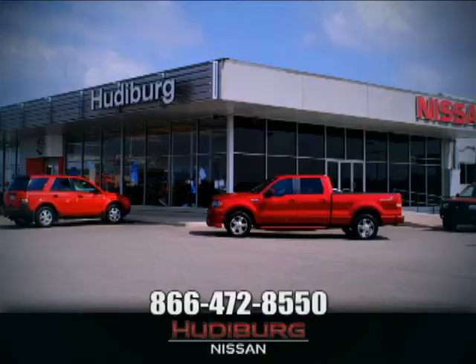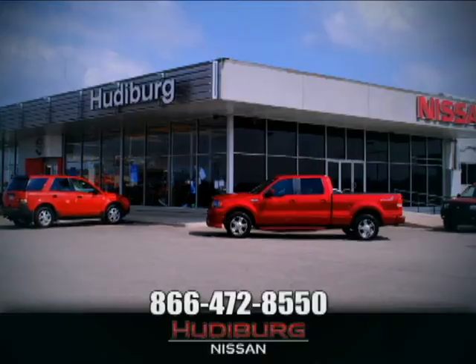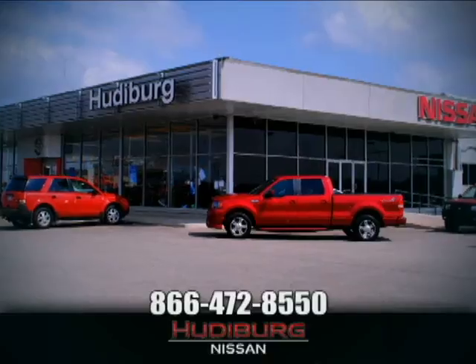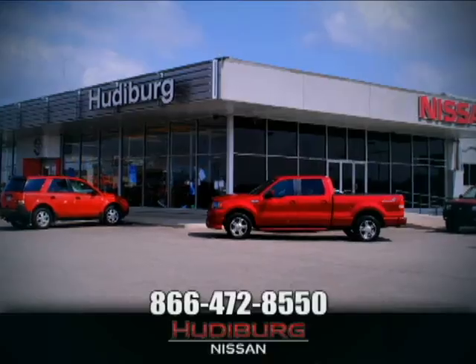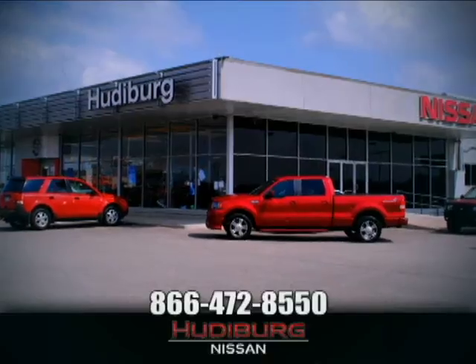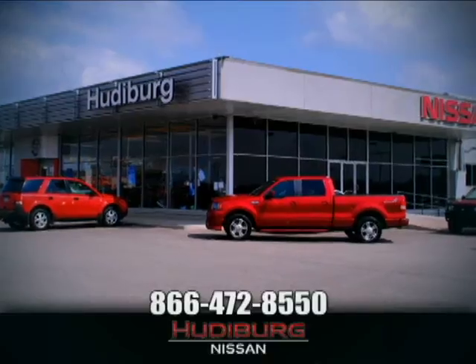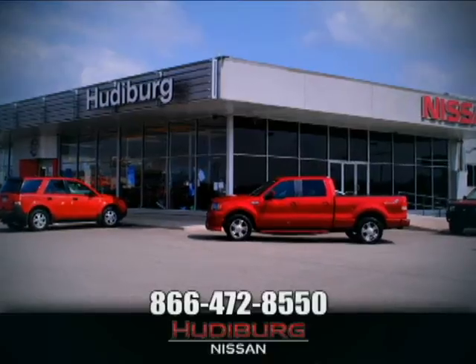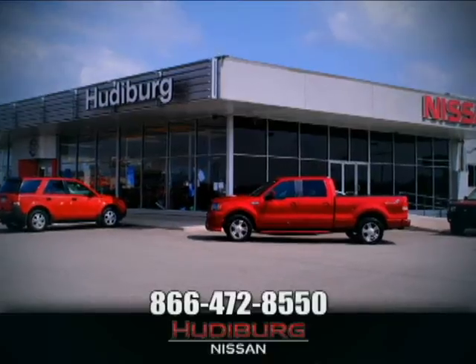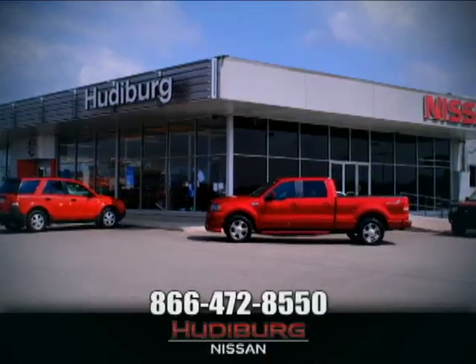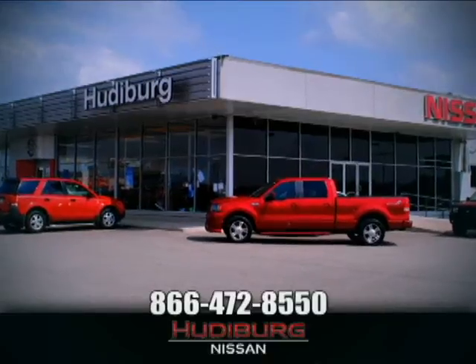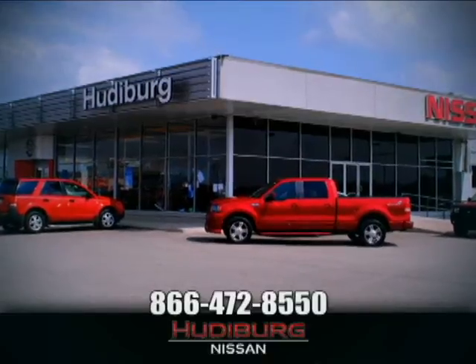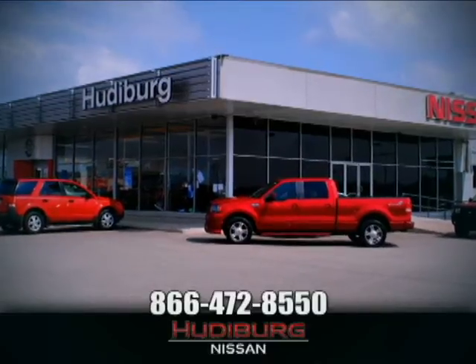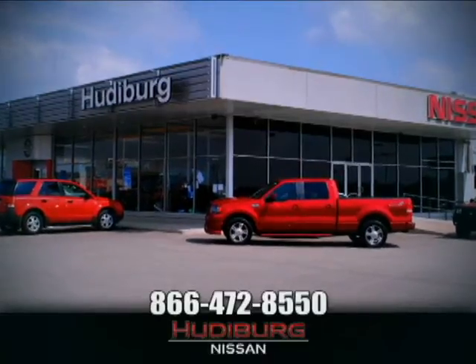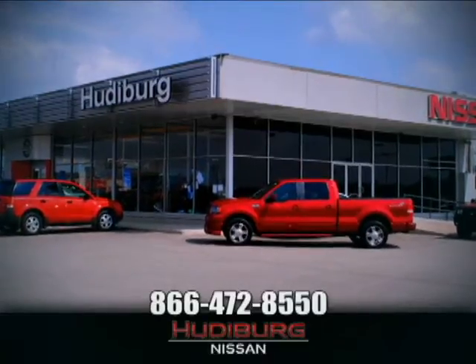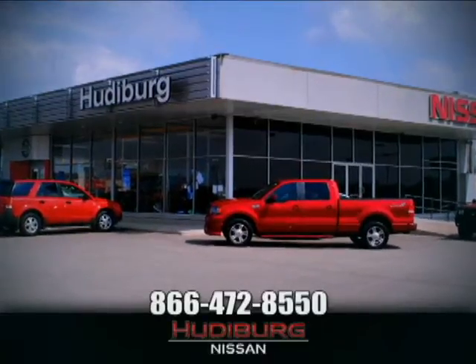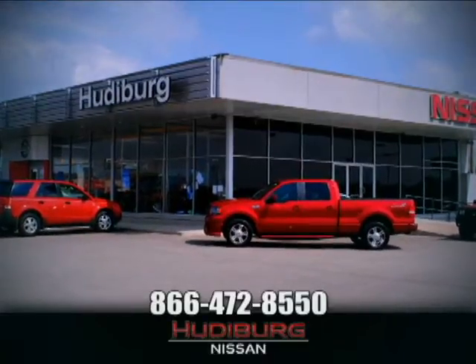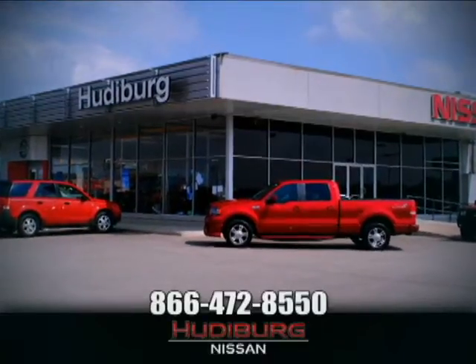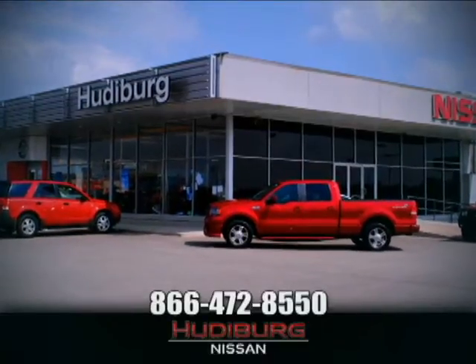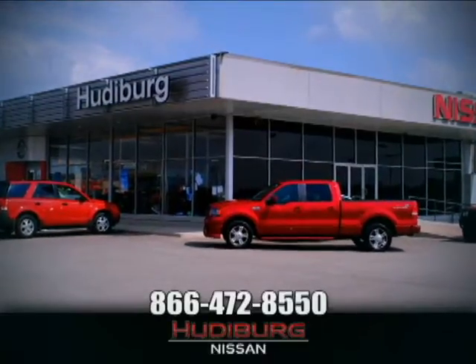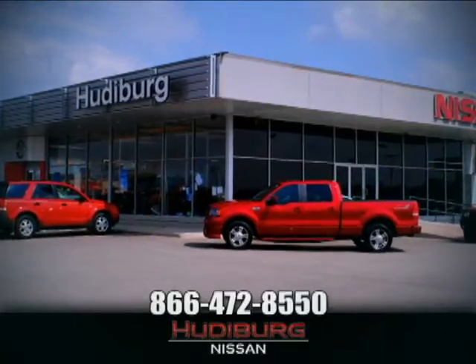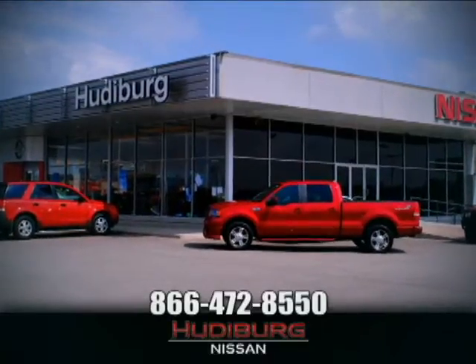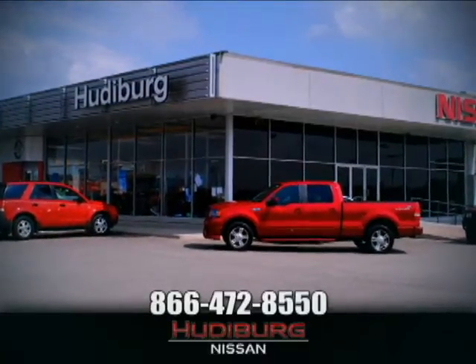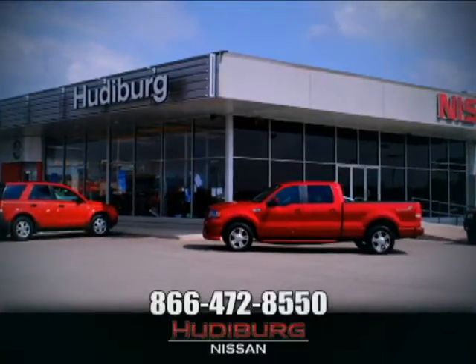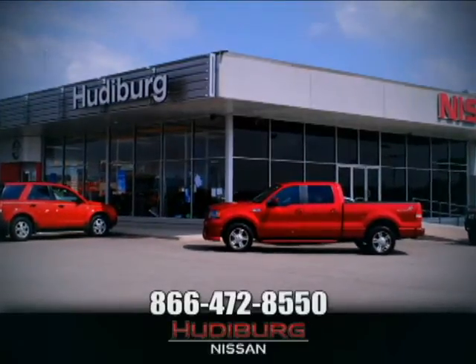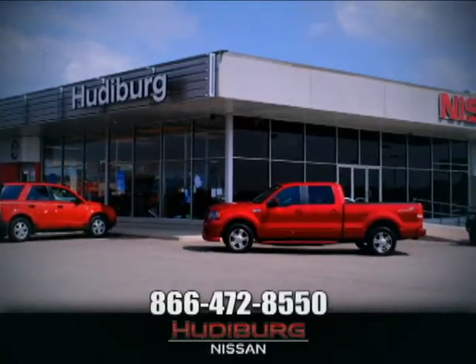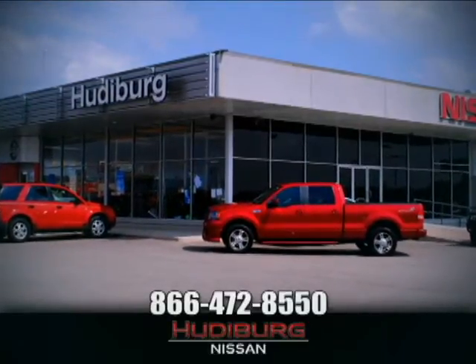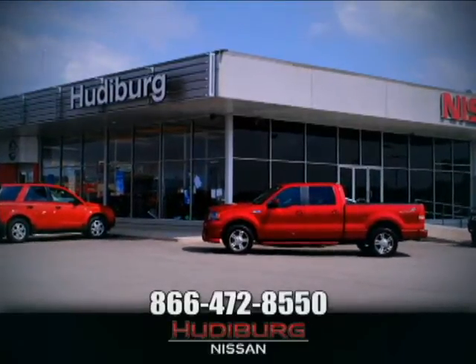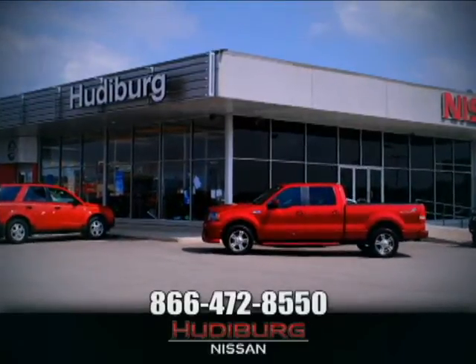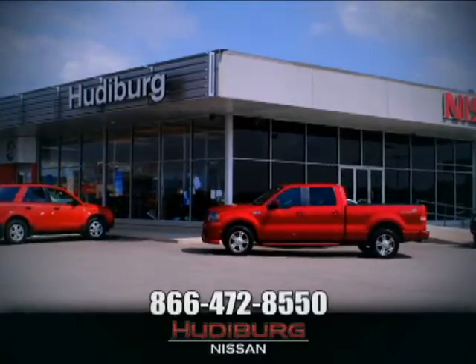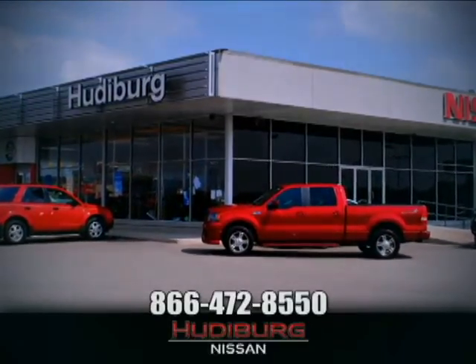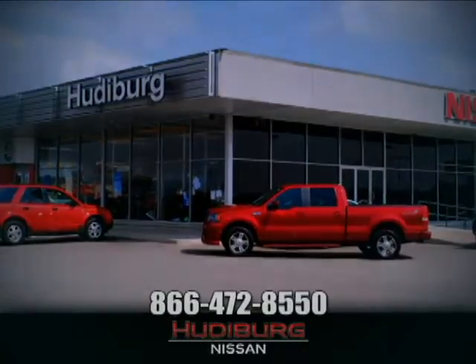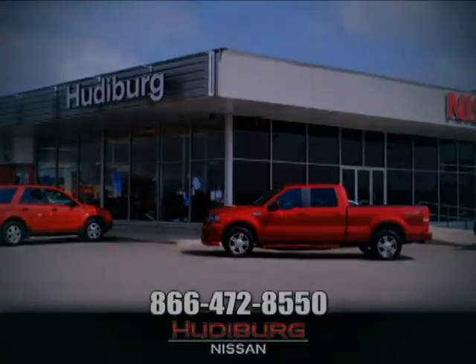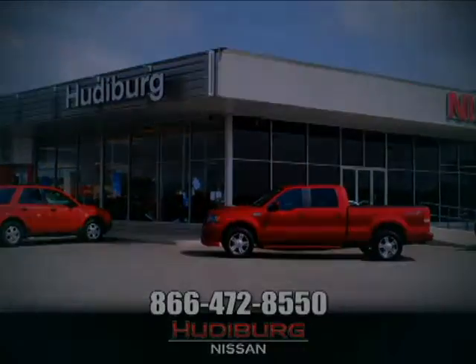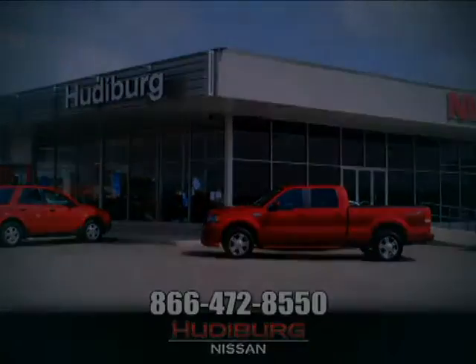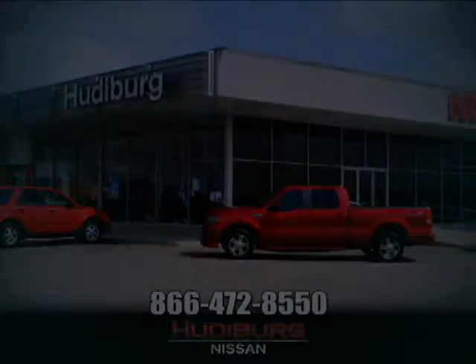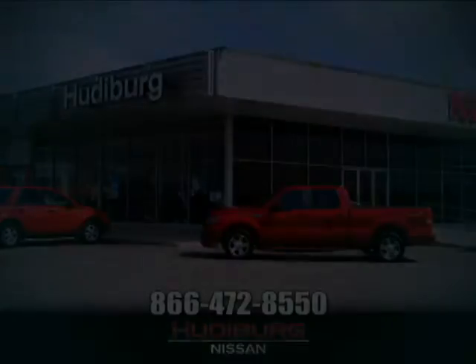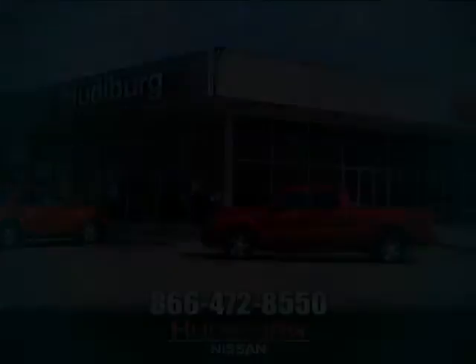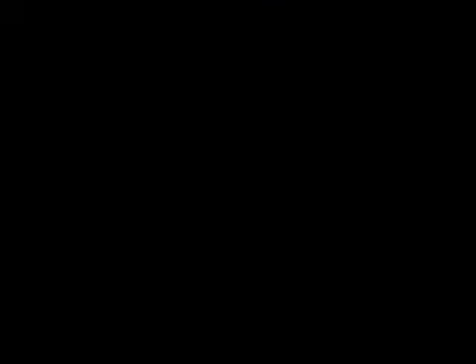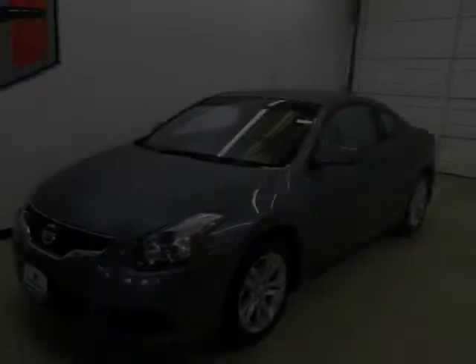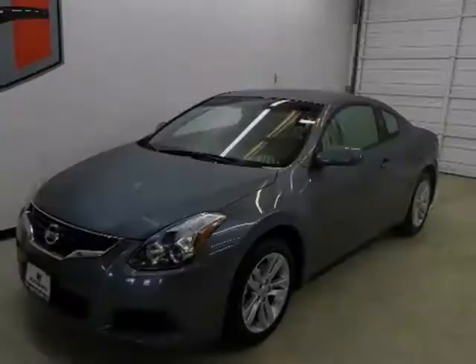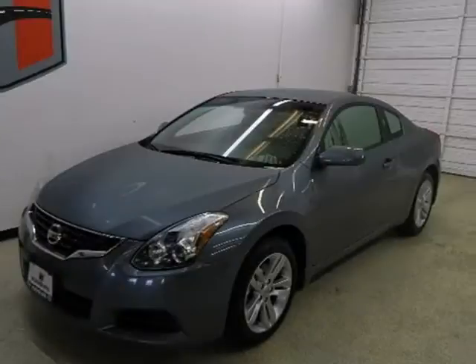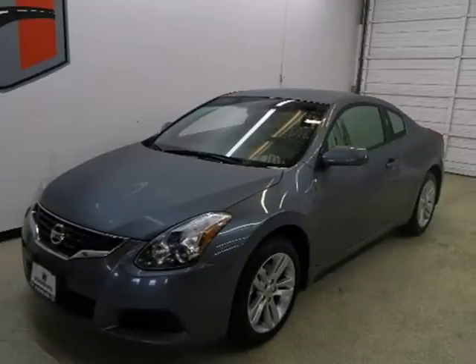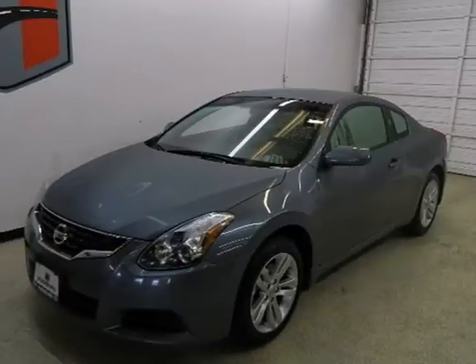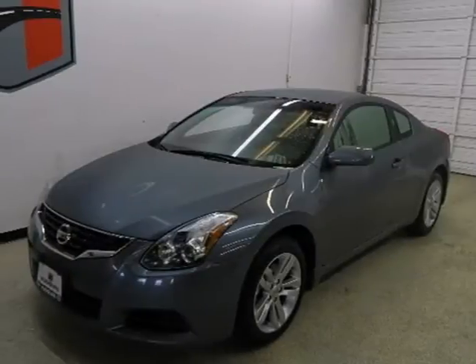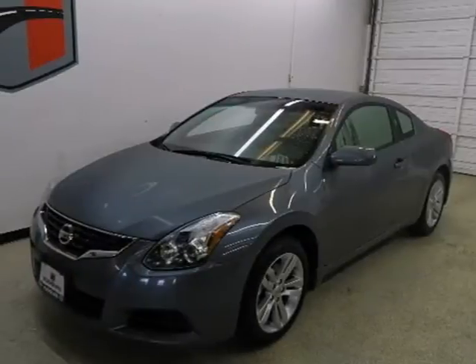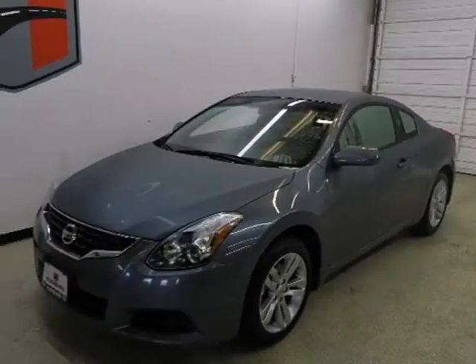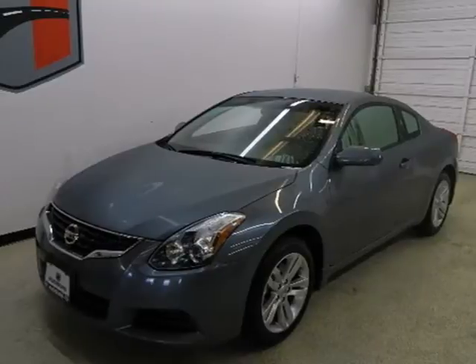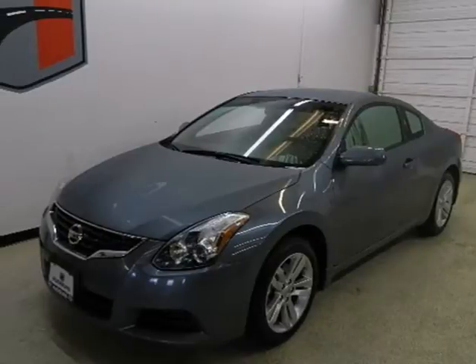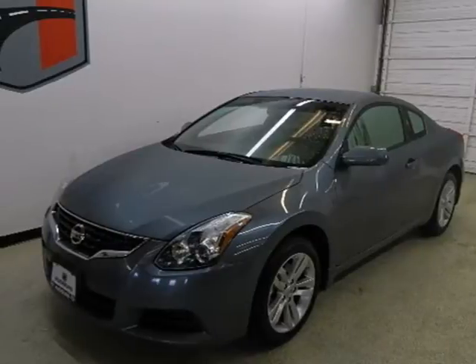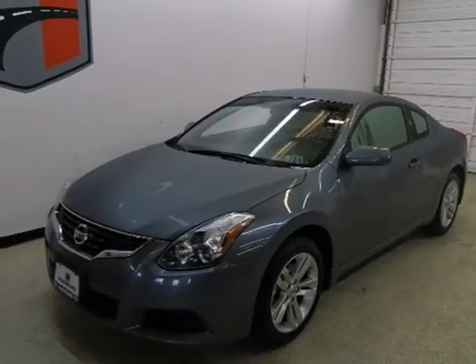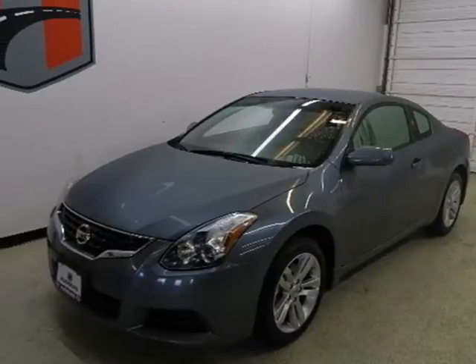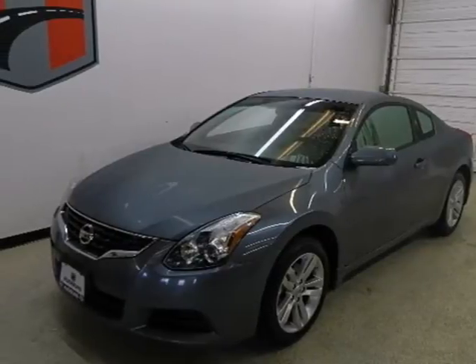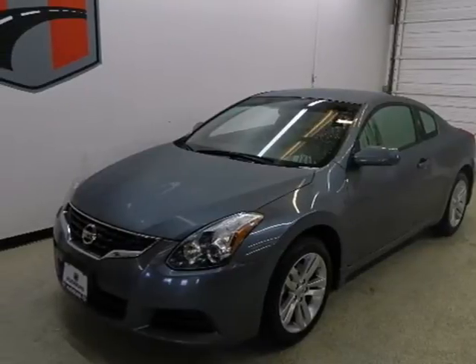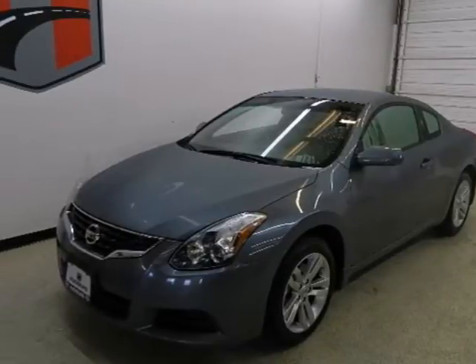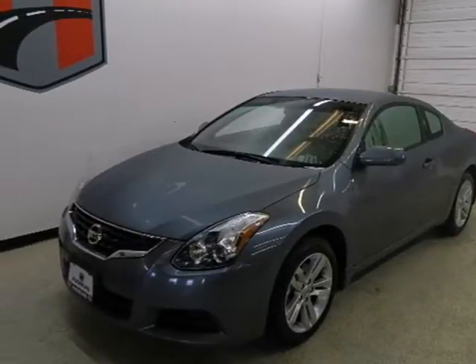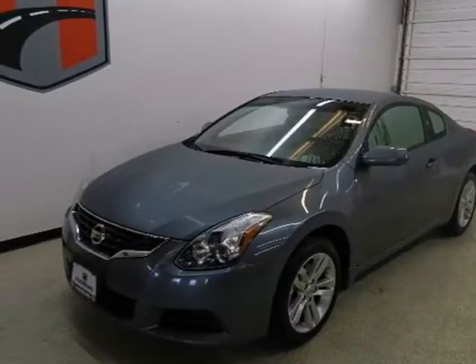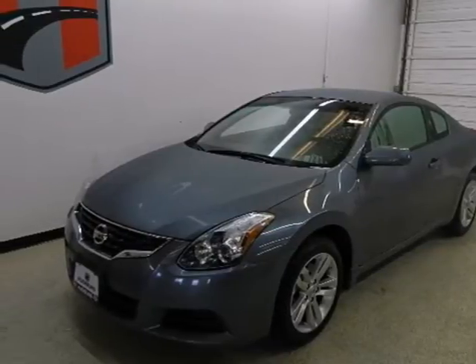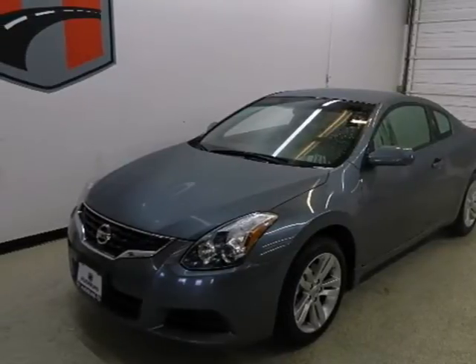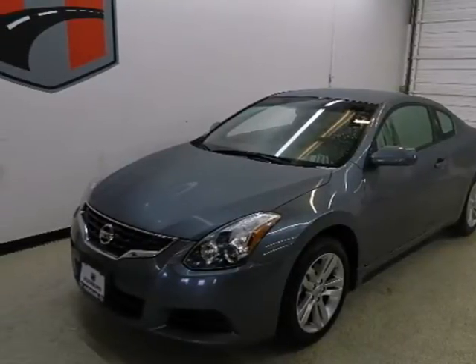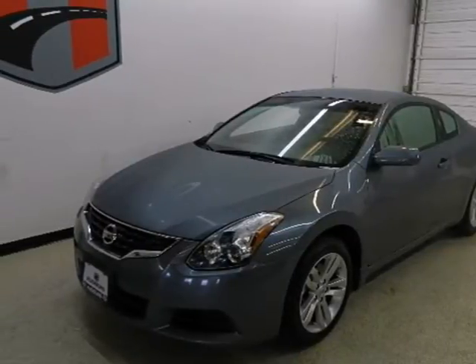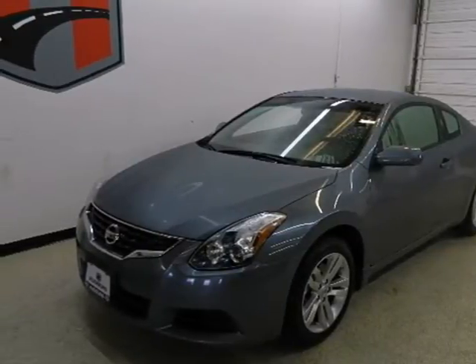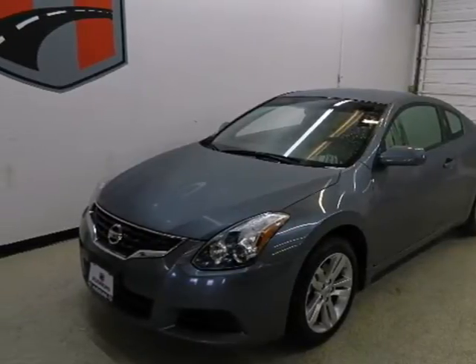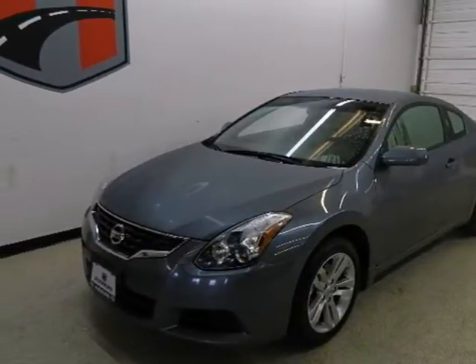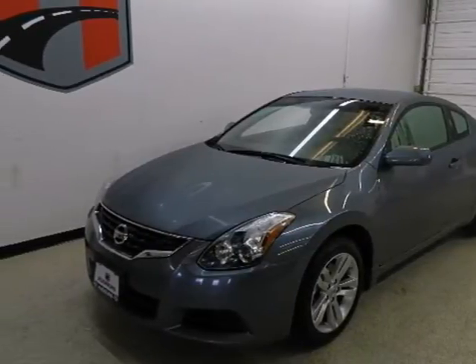At Hudiburg Nissan, we'll give you more. It's the 2010 Nissan Altima.